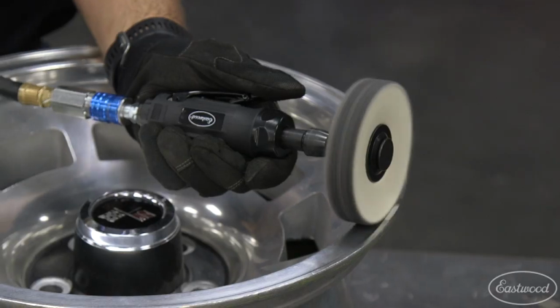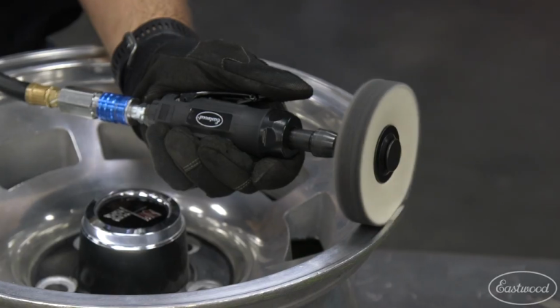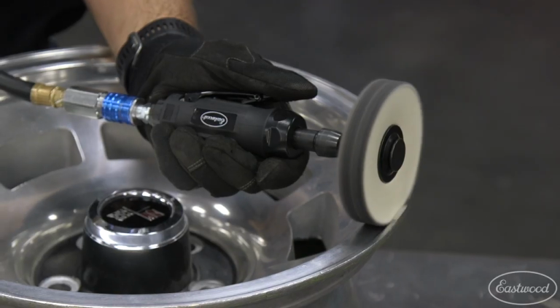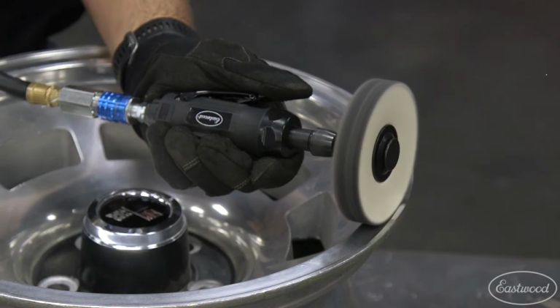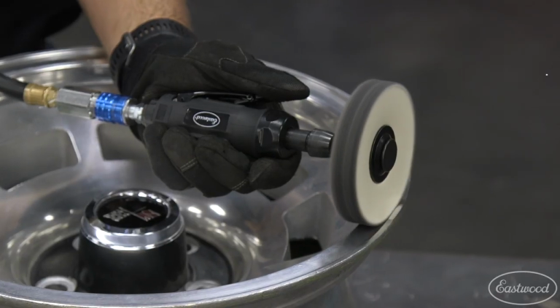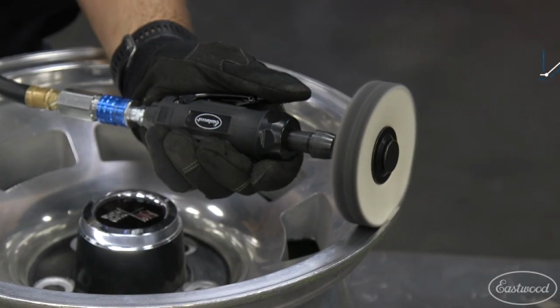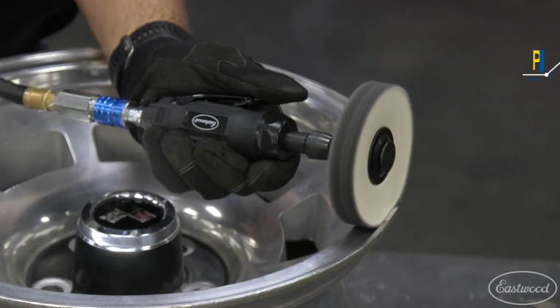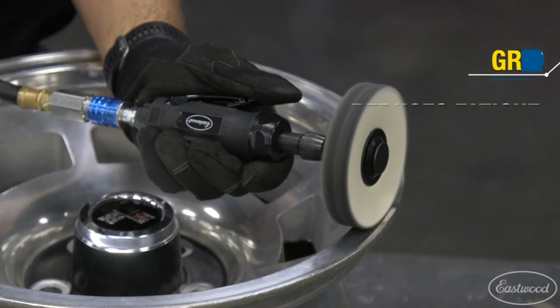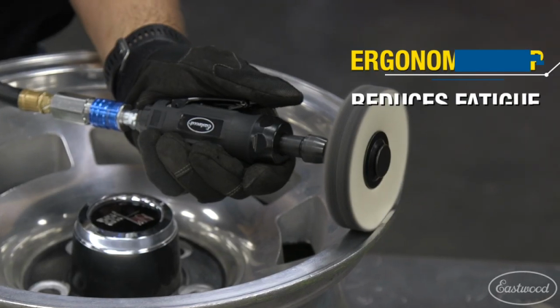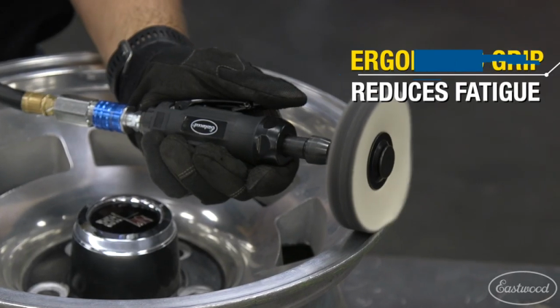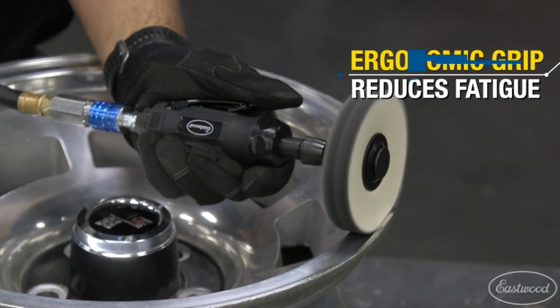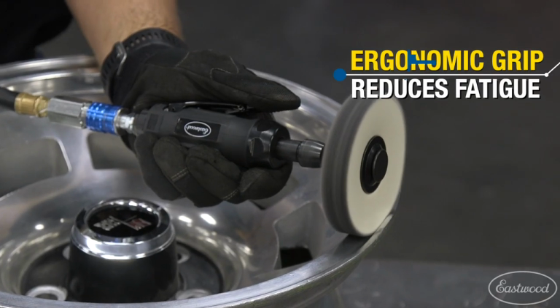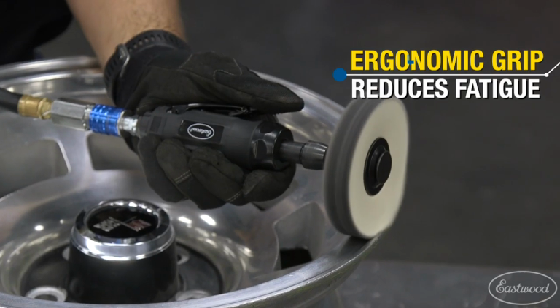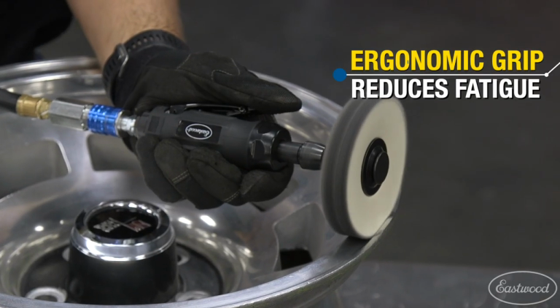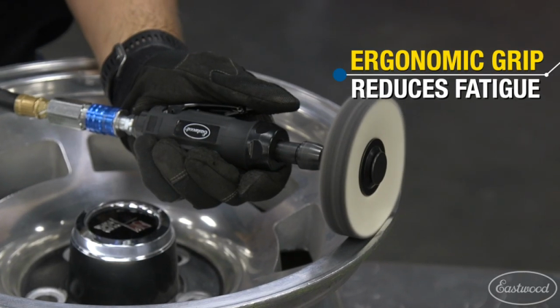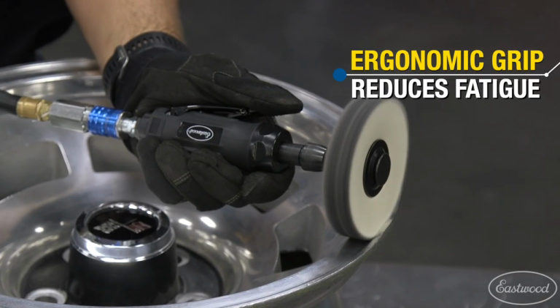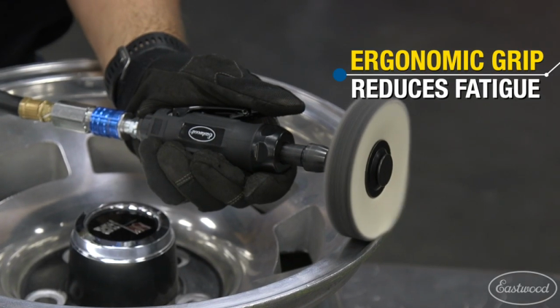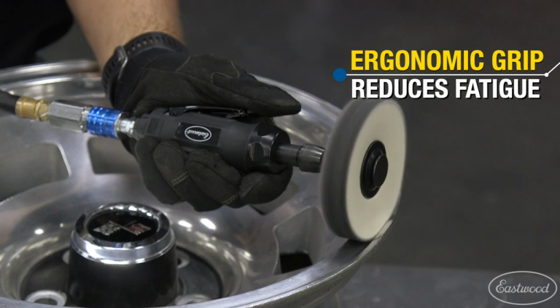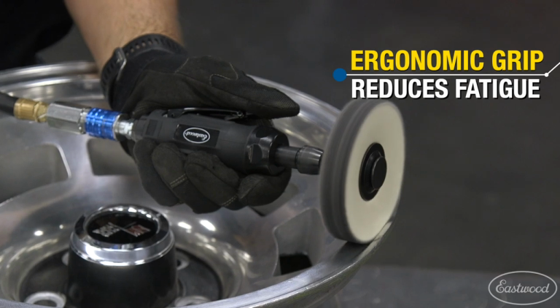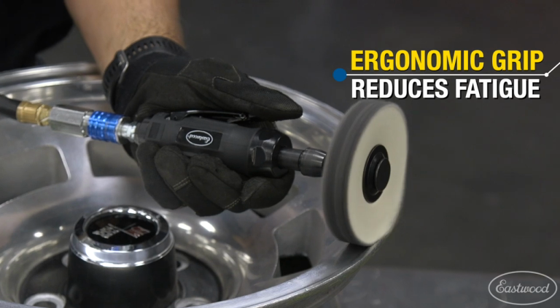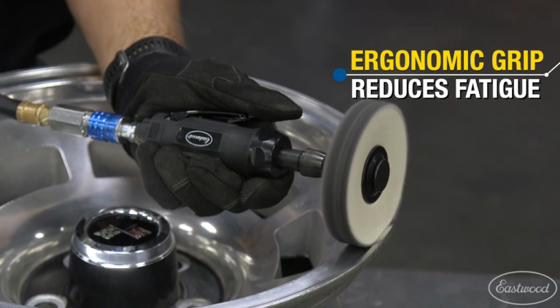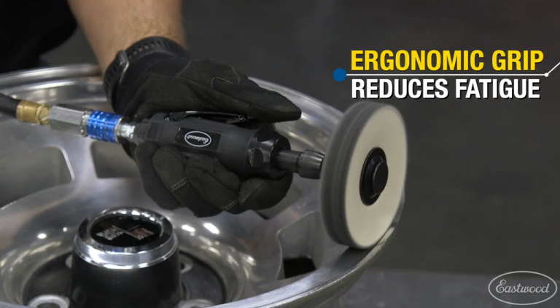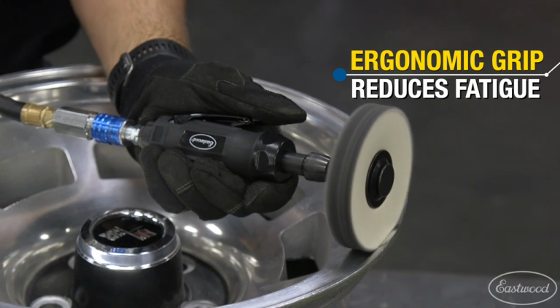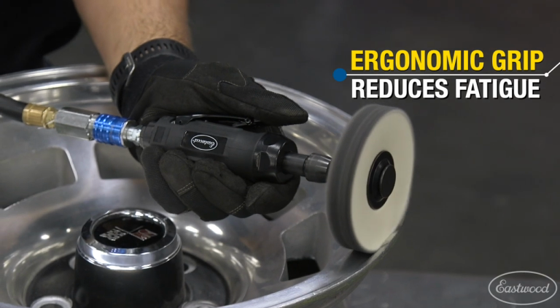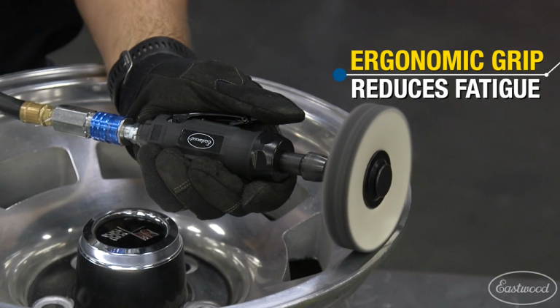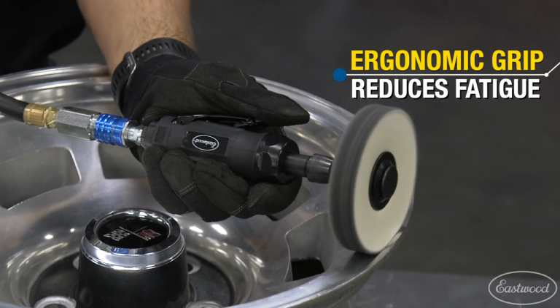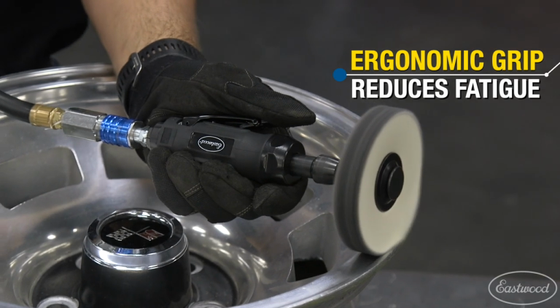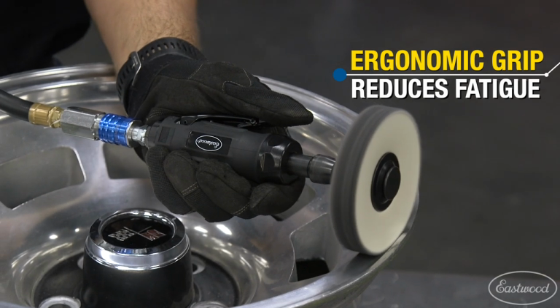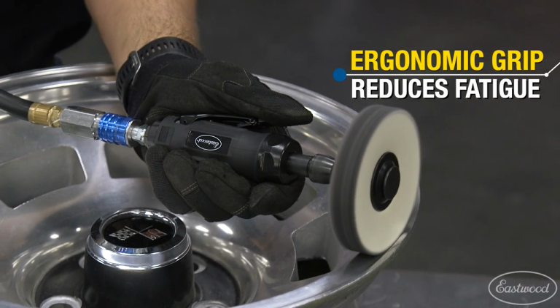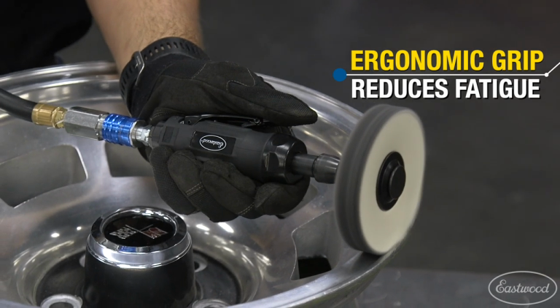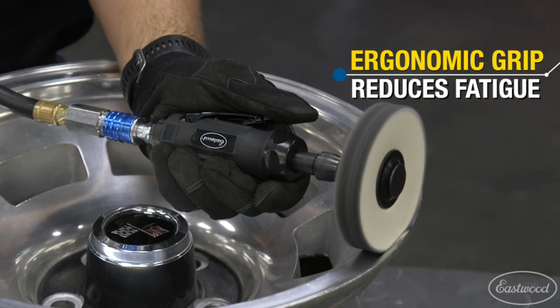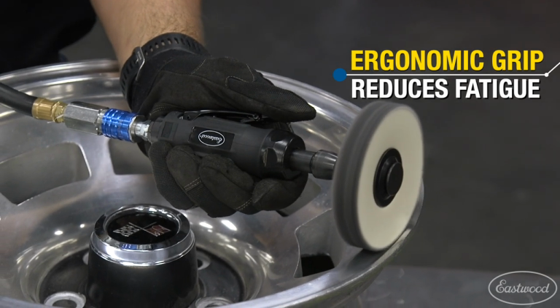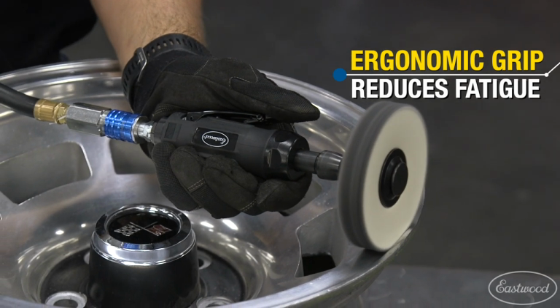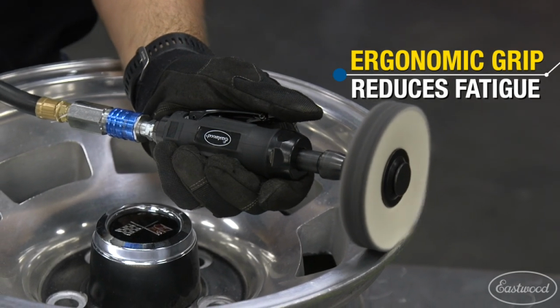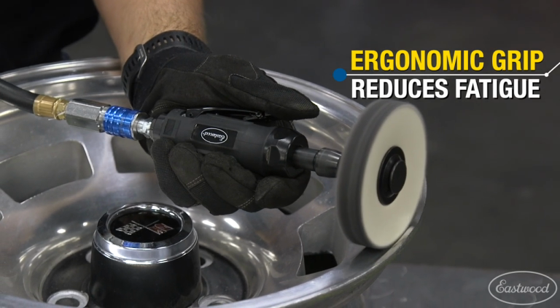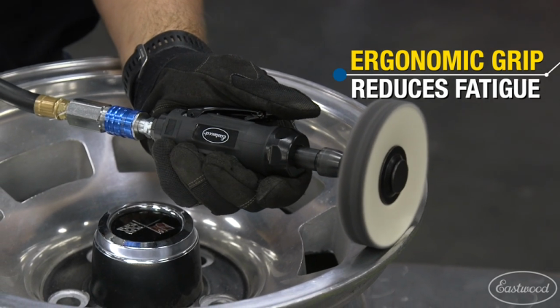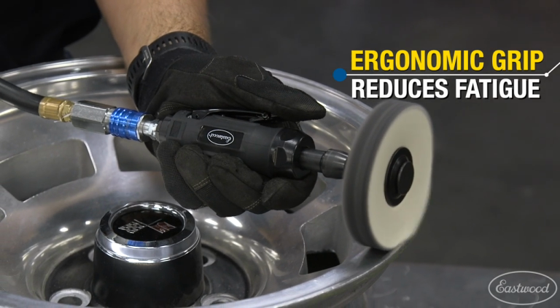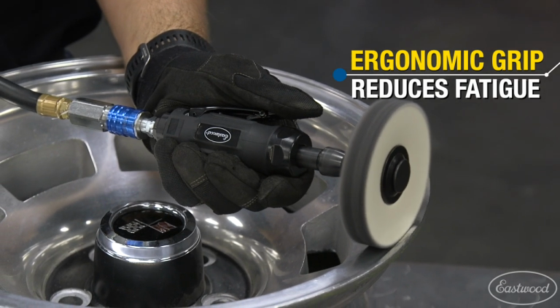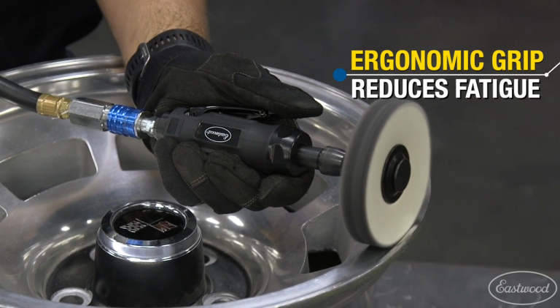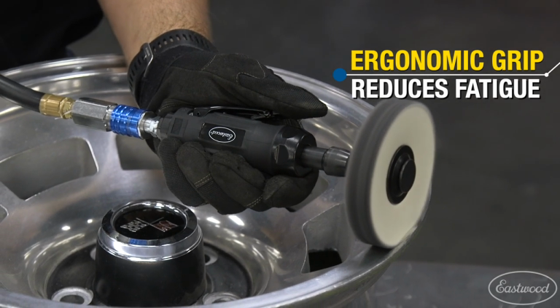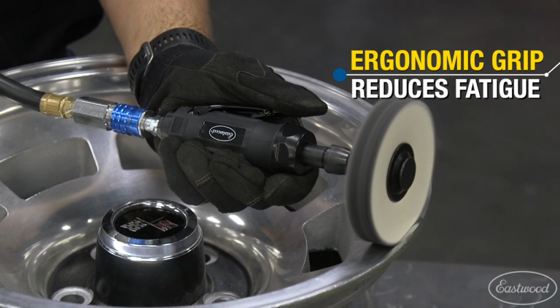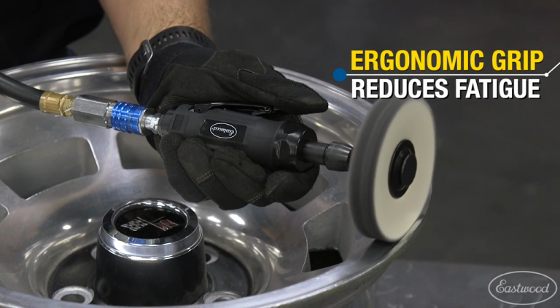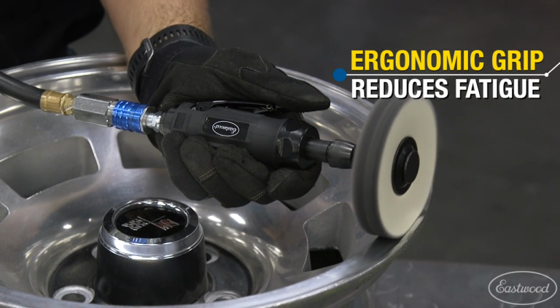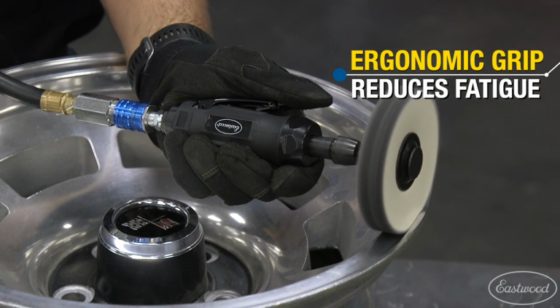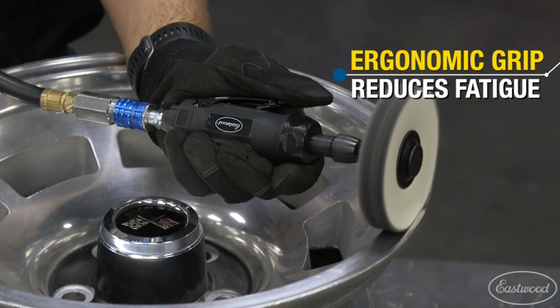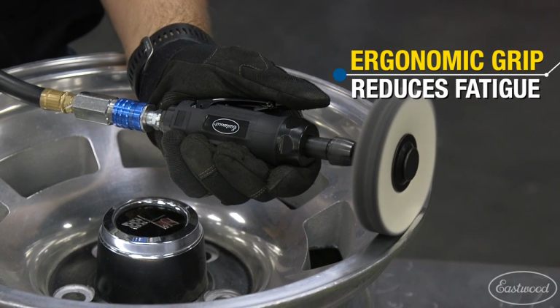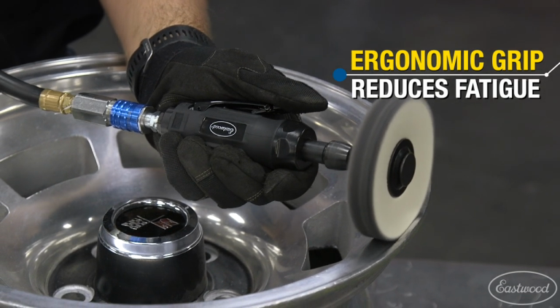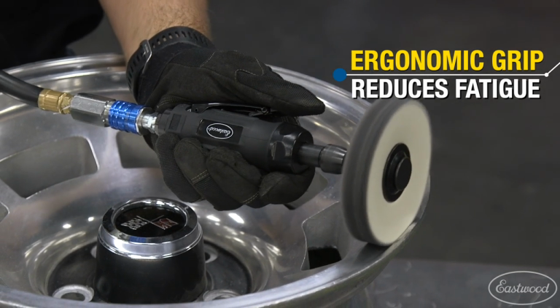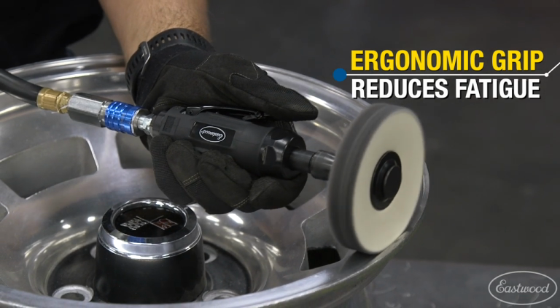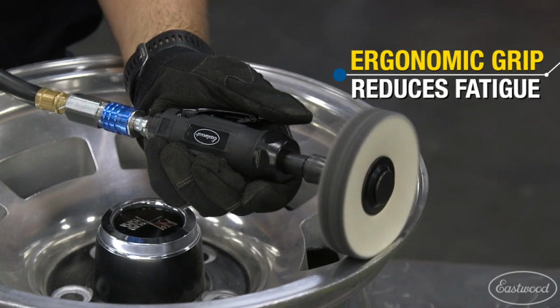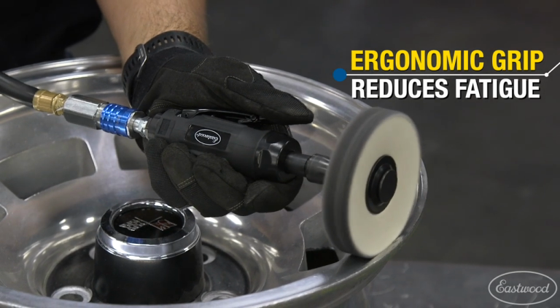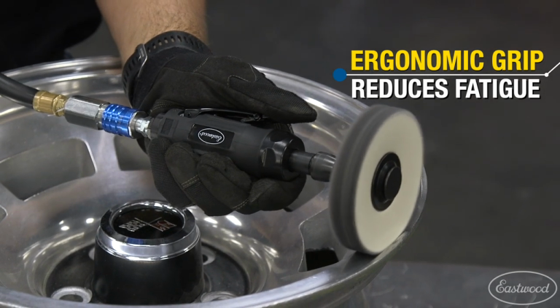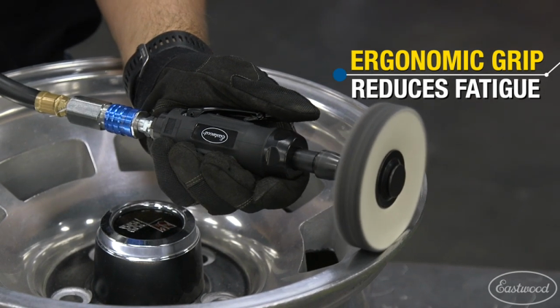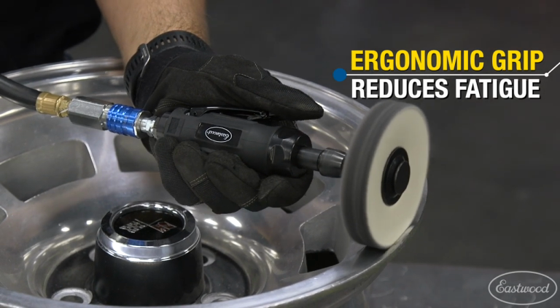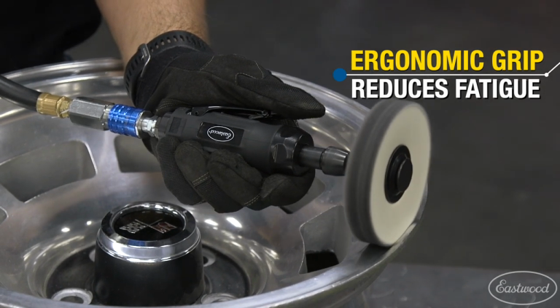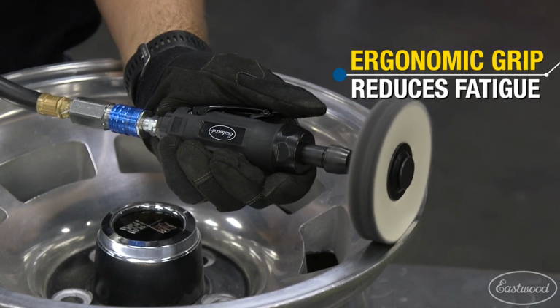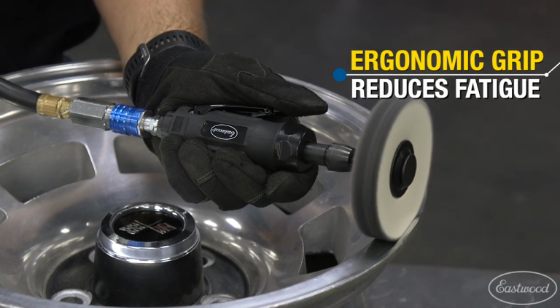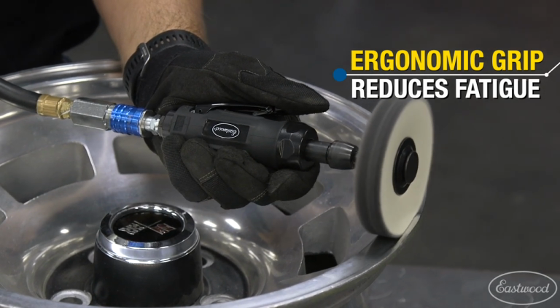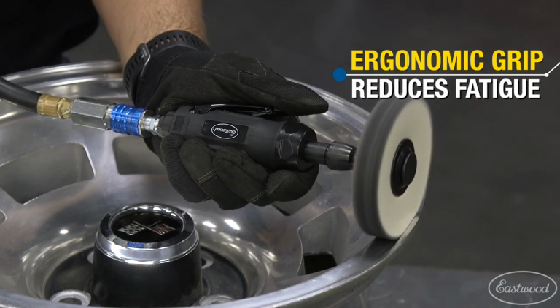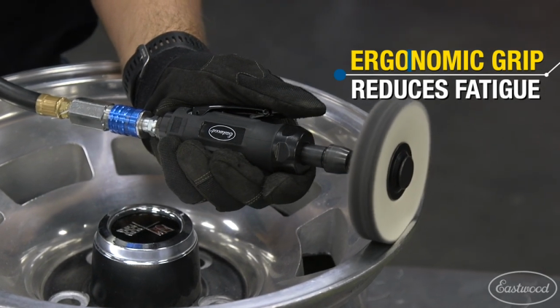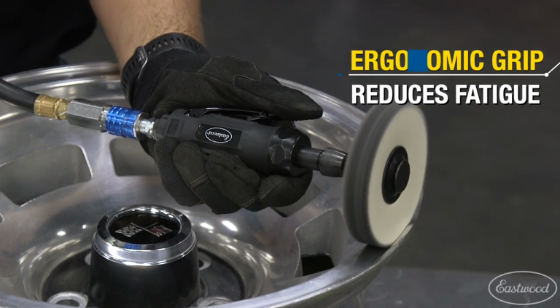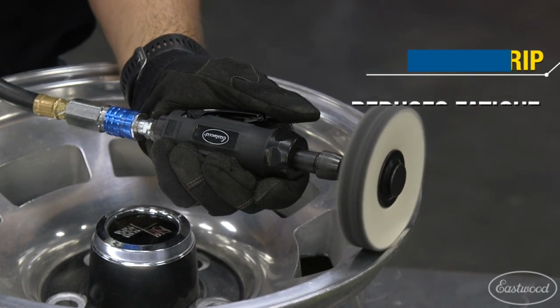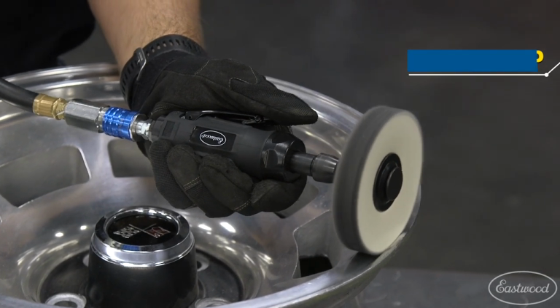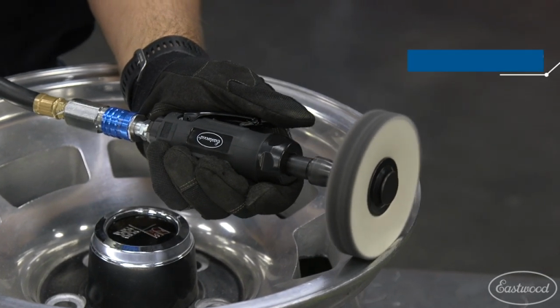Even after long usage you'll still be comfortable, as the ergonomic rubber grip reduces fatigue while providing better control and handling.